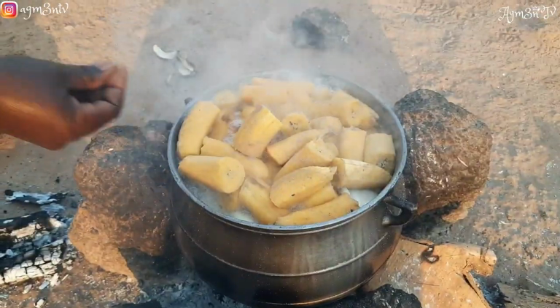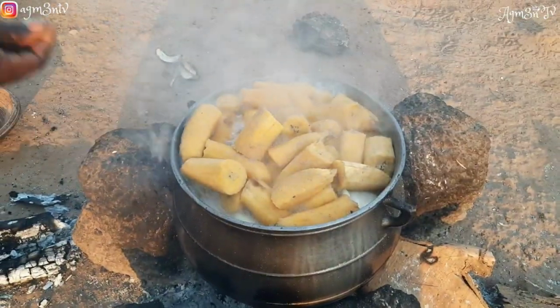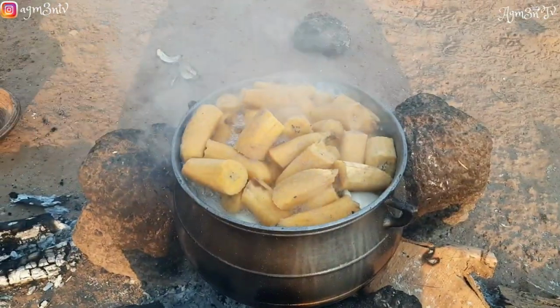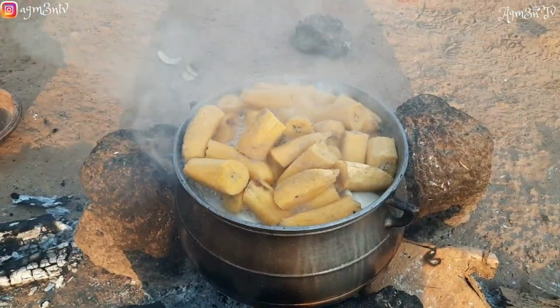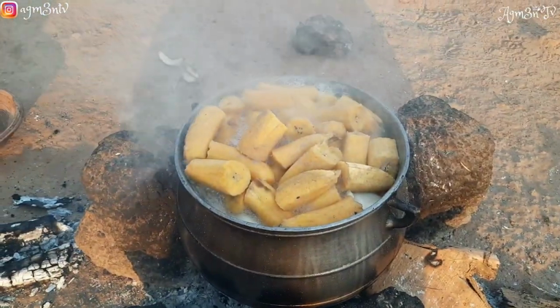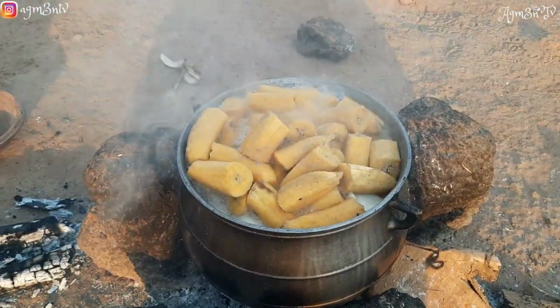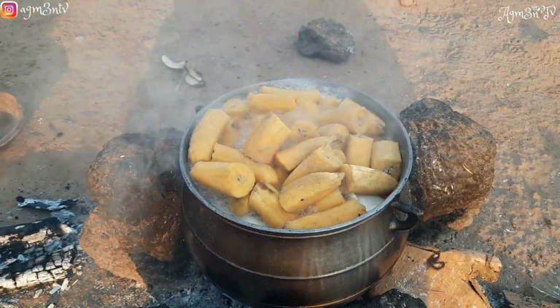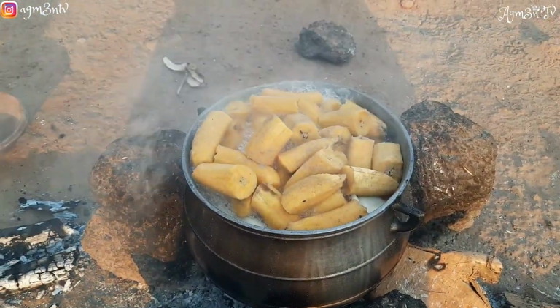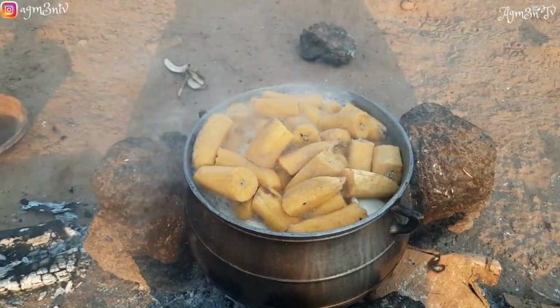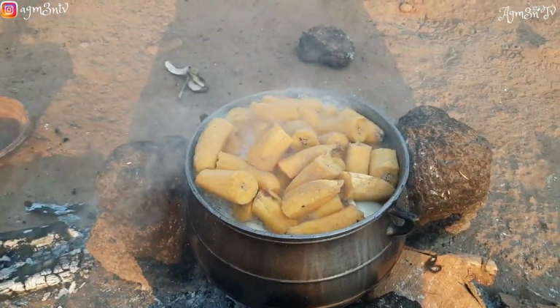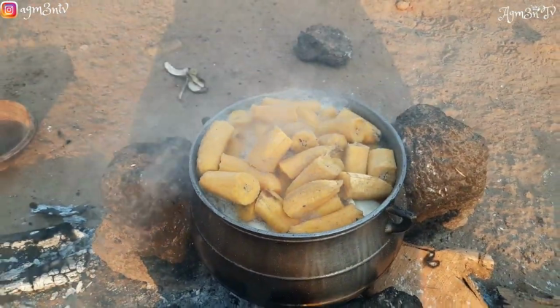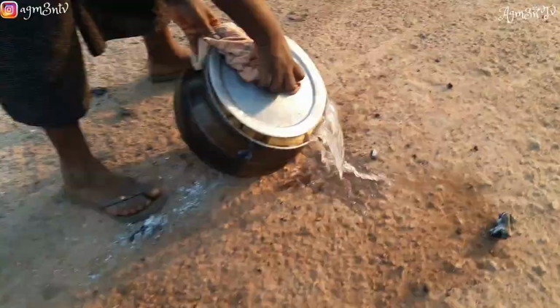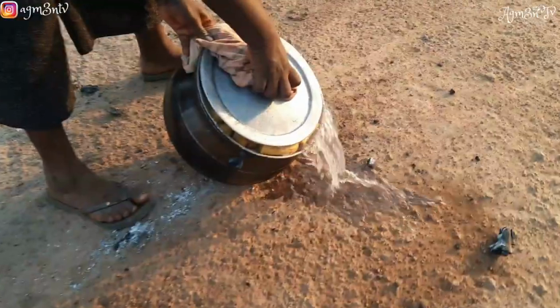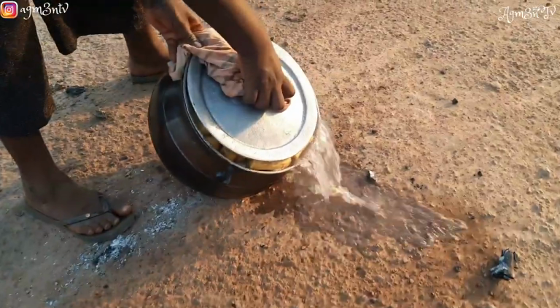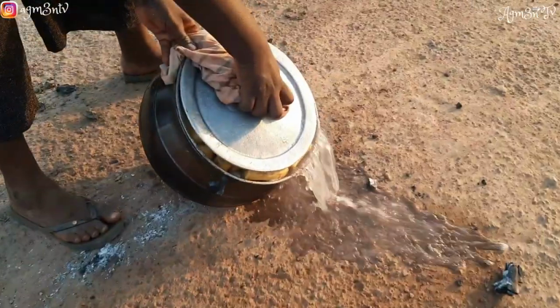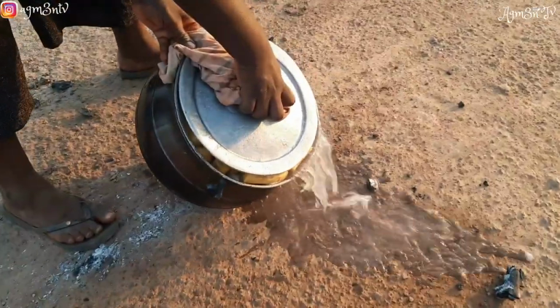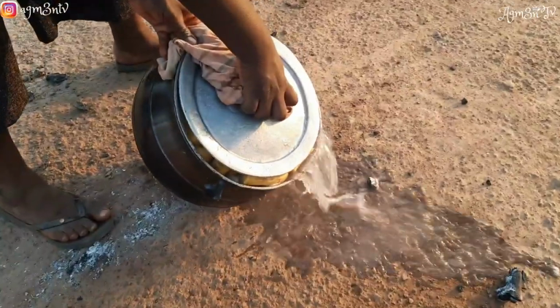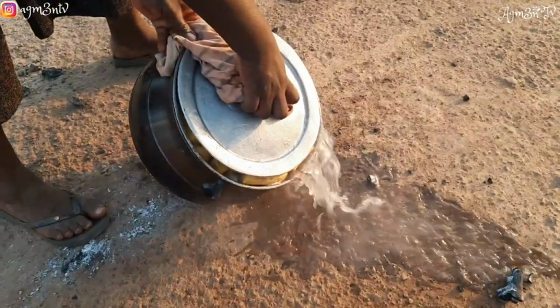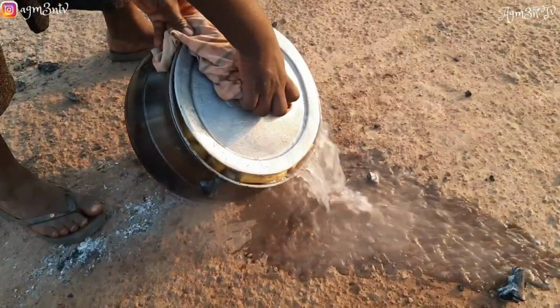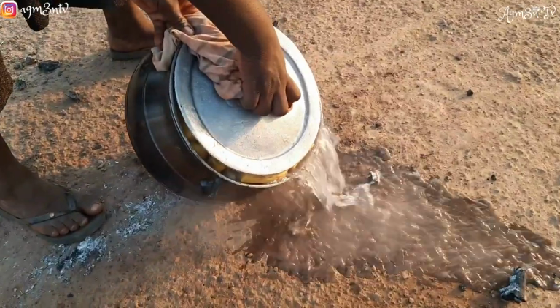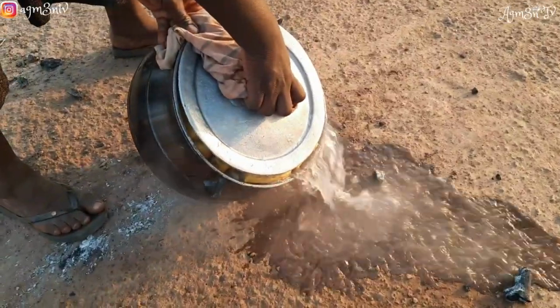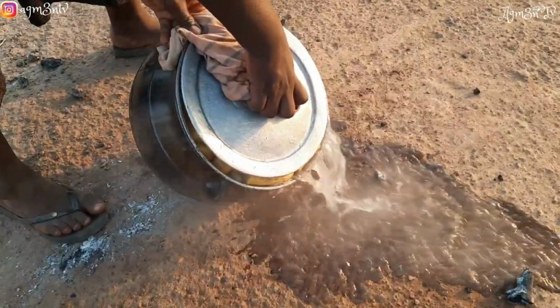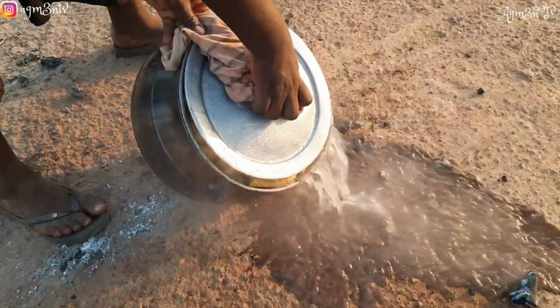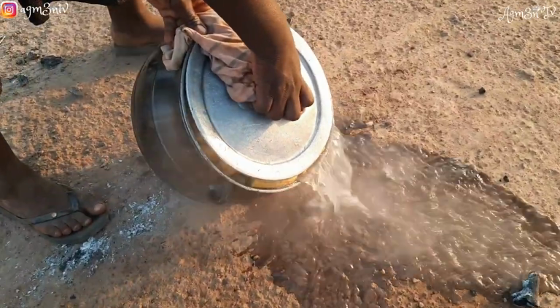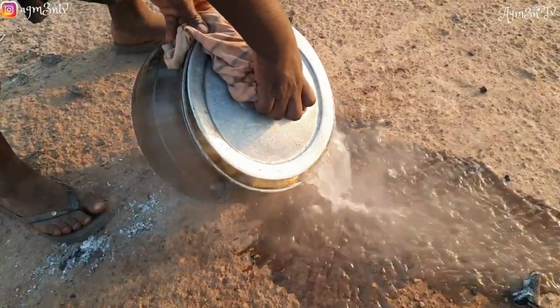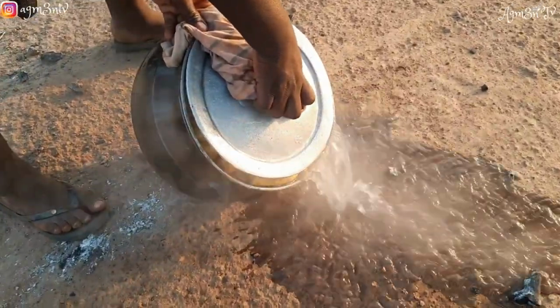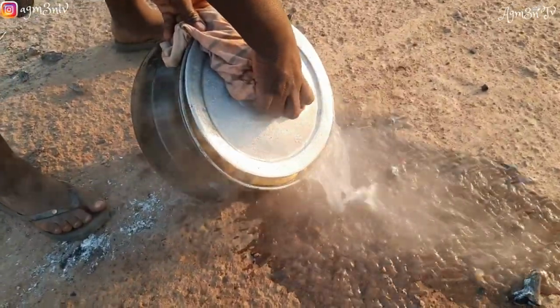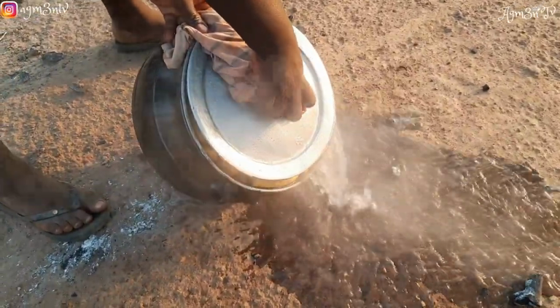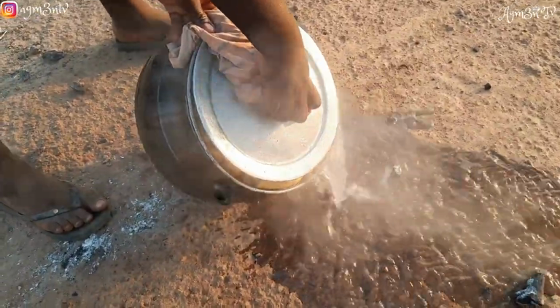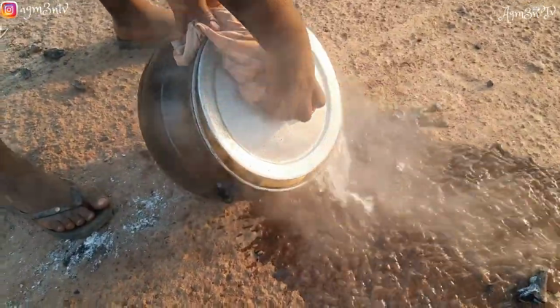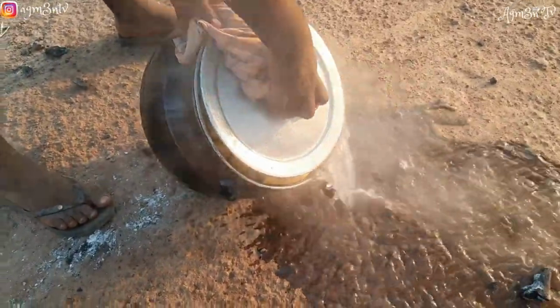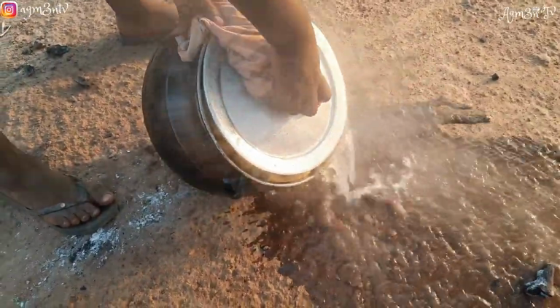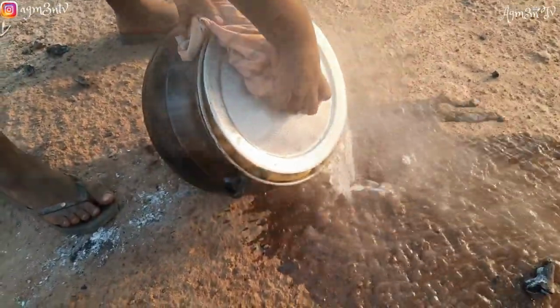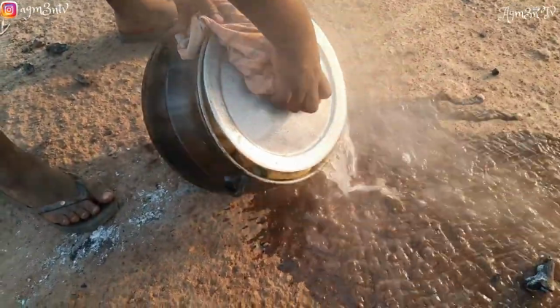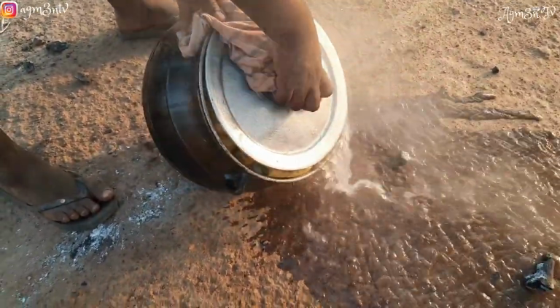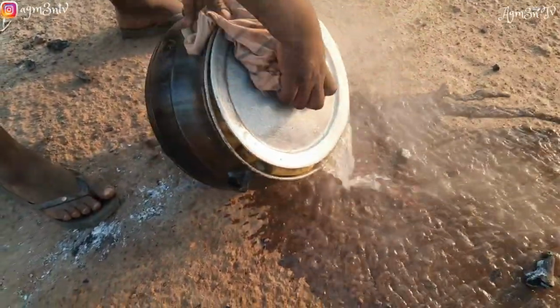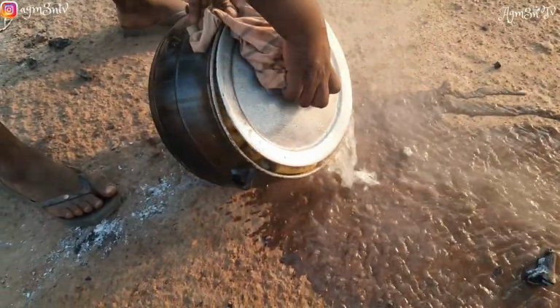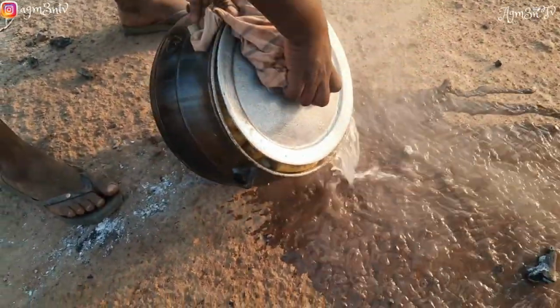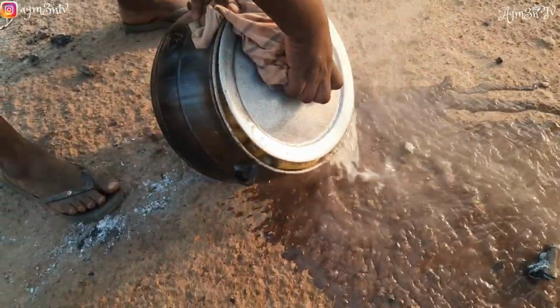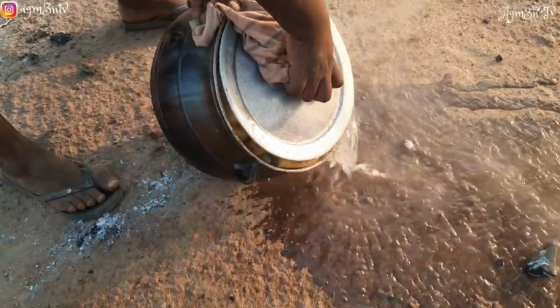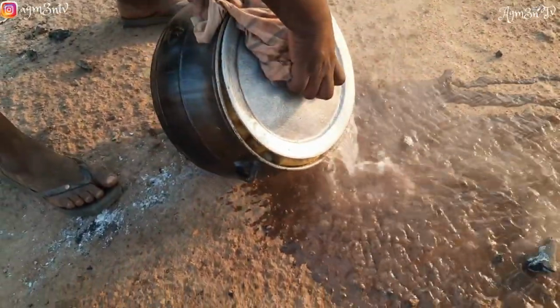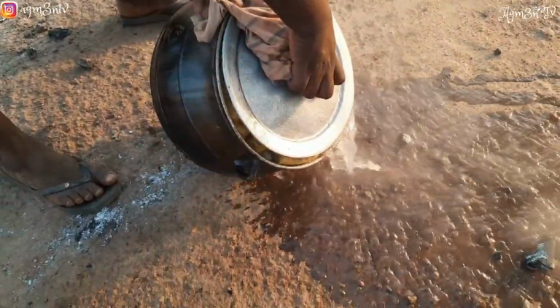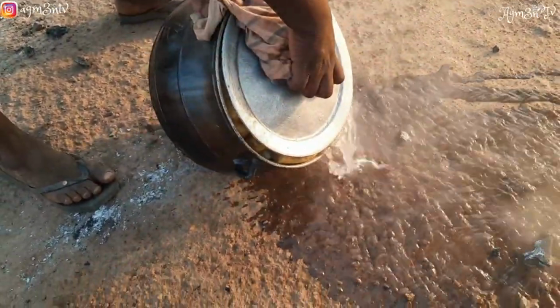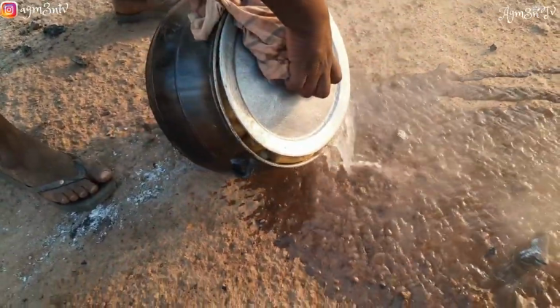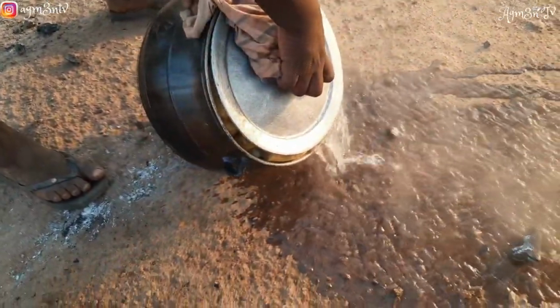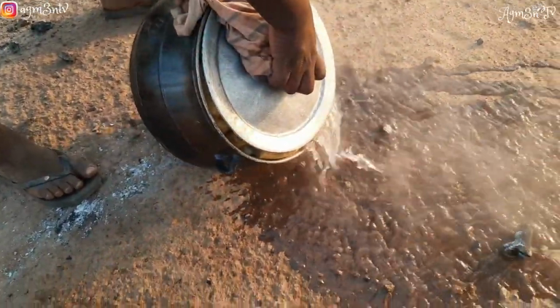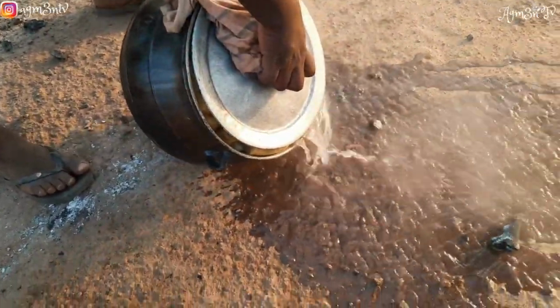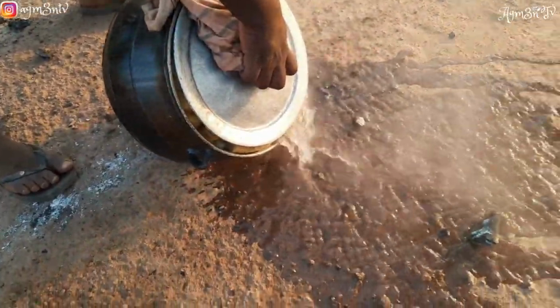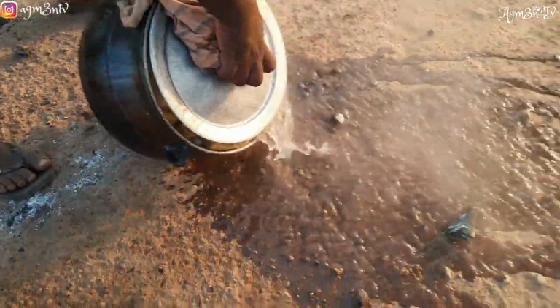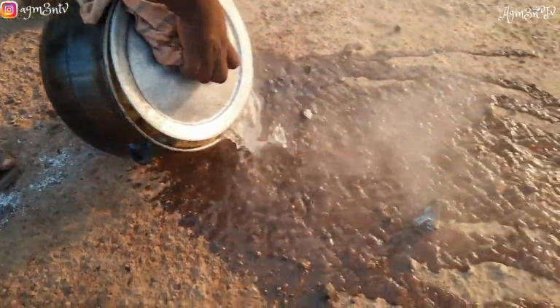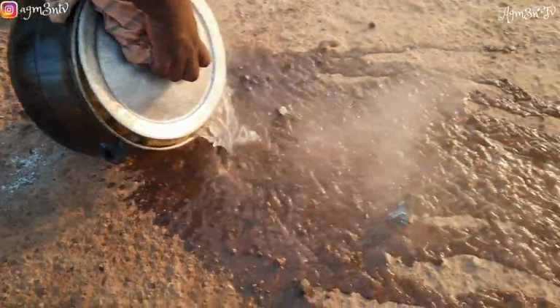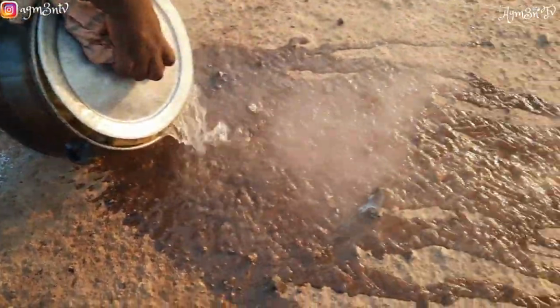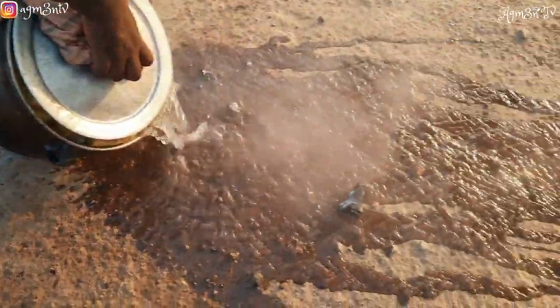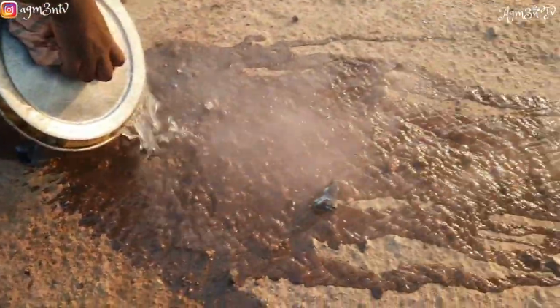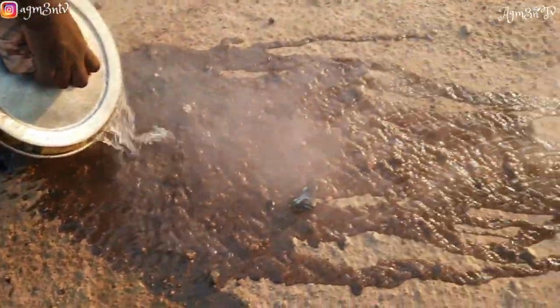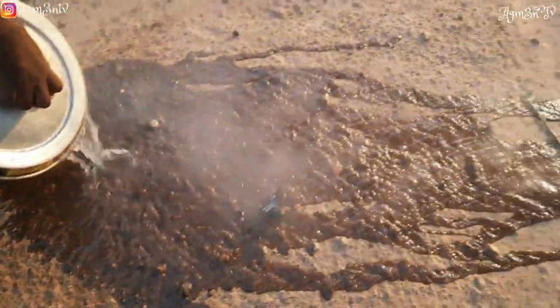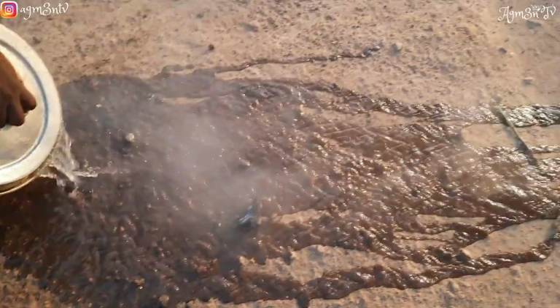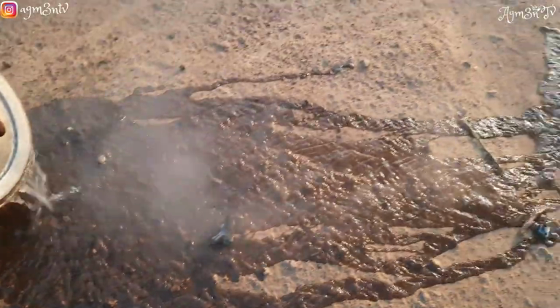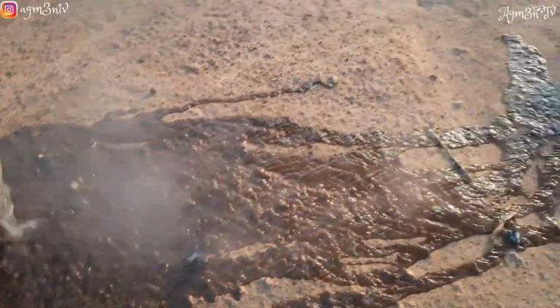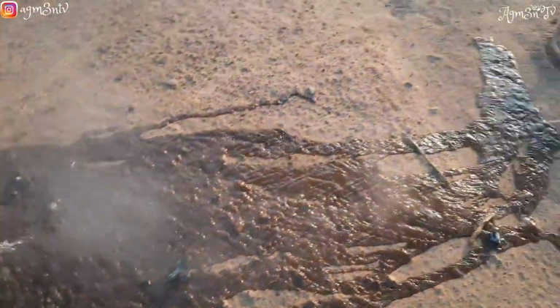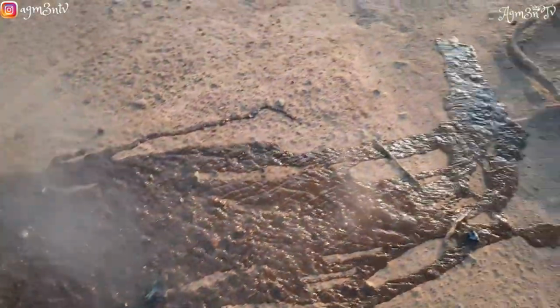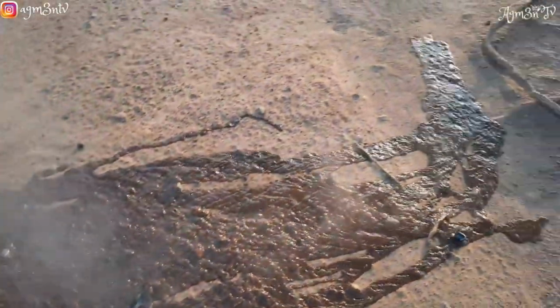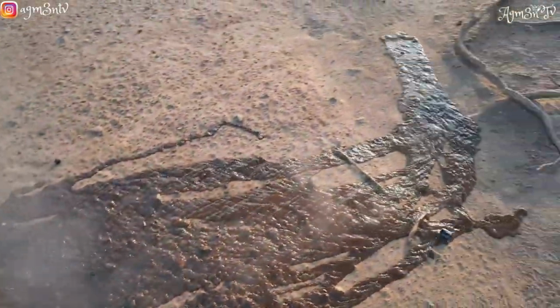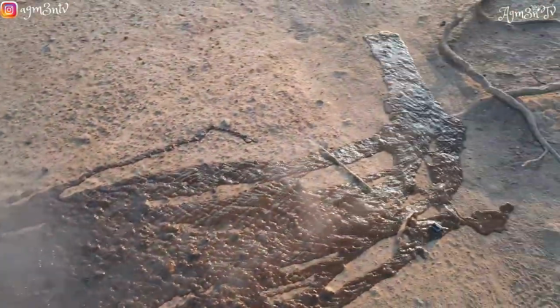We do not use the water when we are pounding plantain and cassava fufu, but when we are pounding yam fufu we collect the water in a bowl and save it so that we can be adding it whilst pounding the yam fufu.